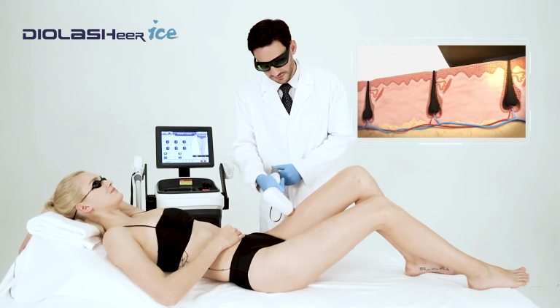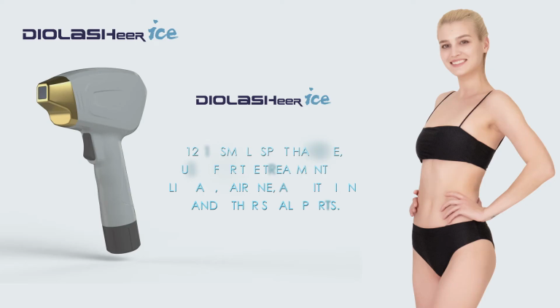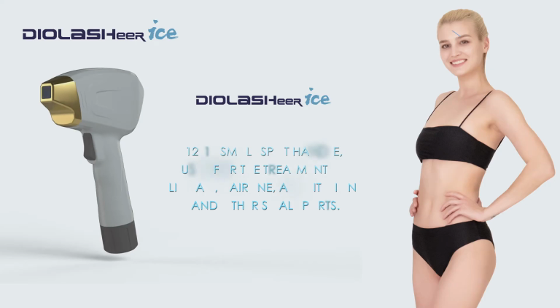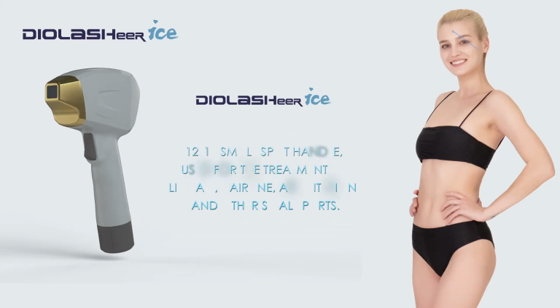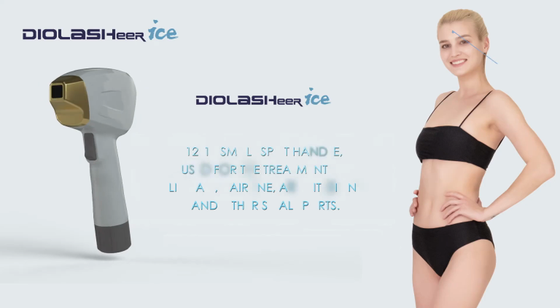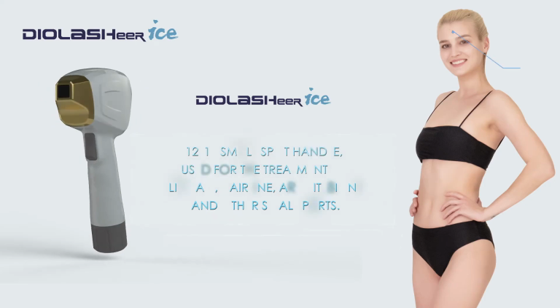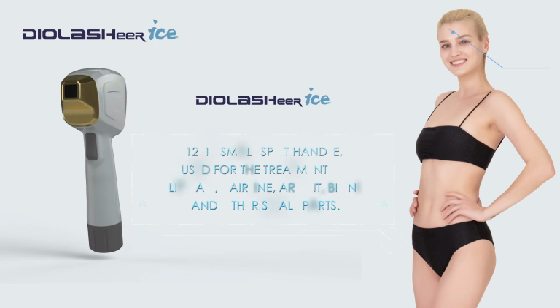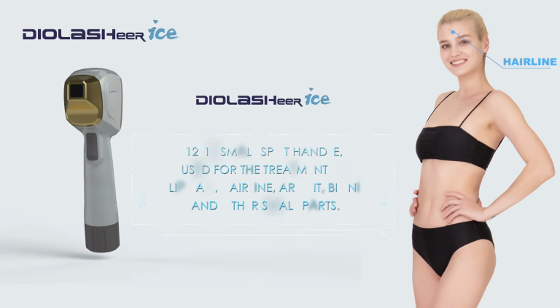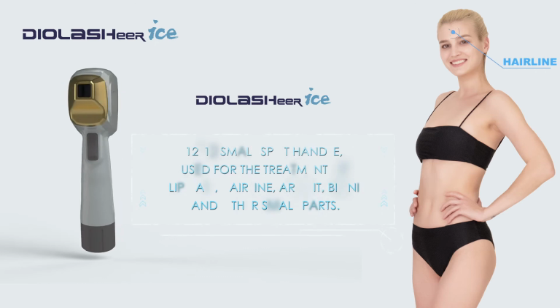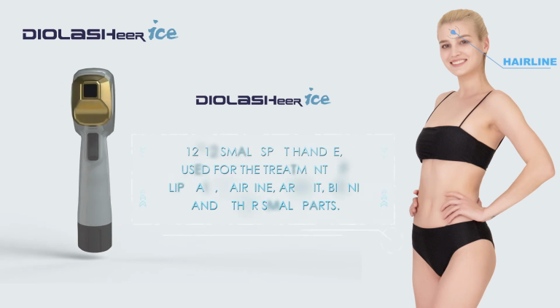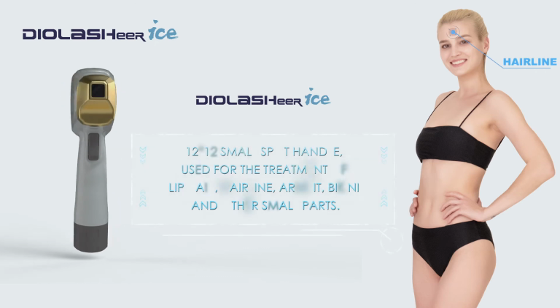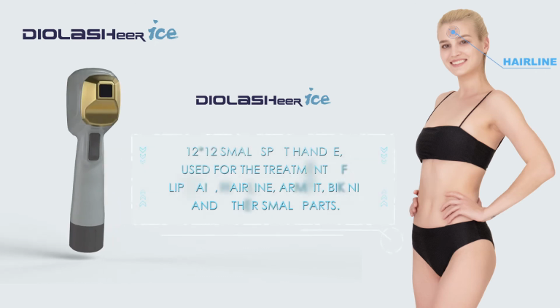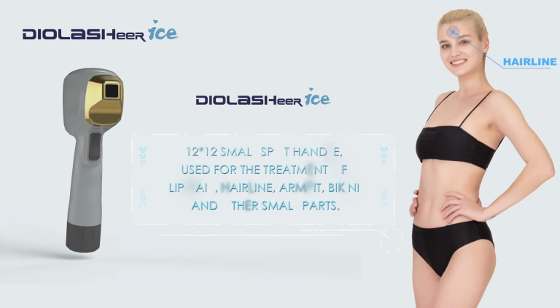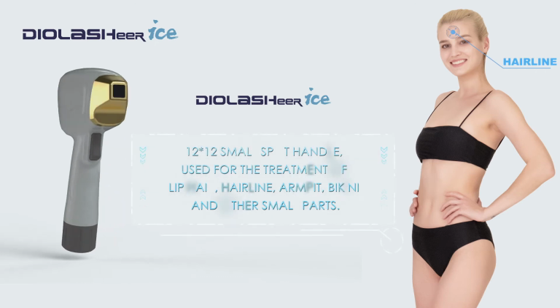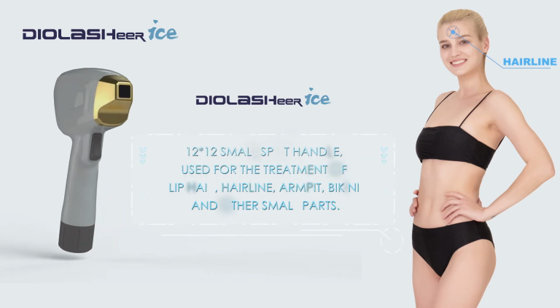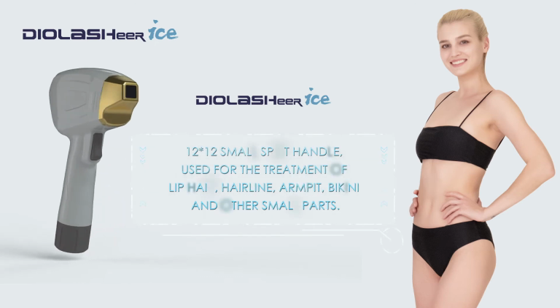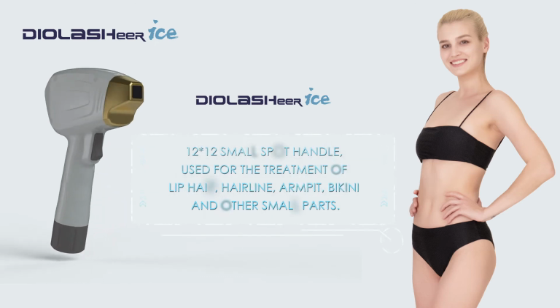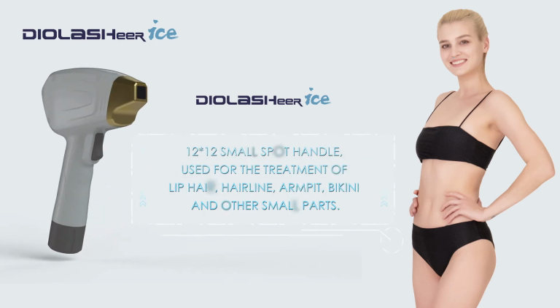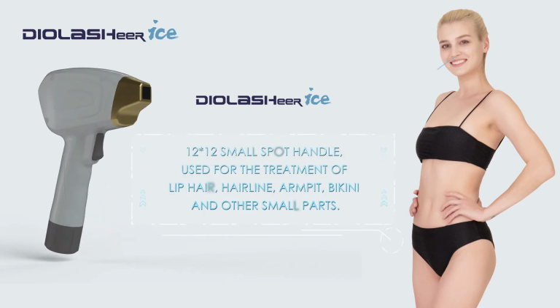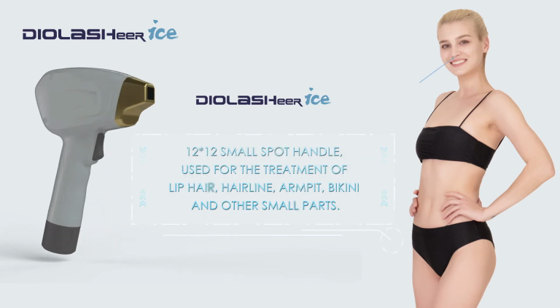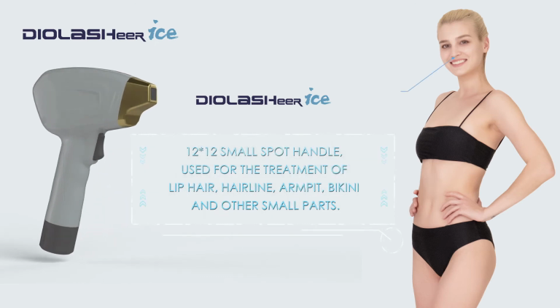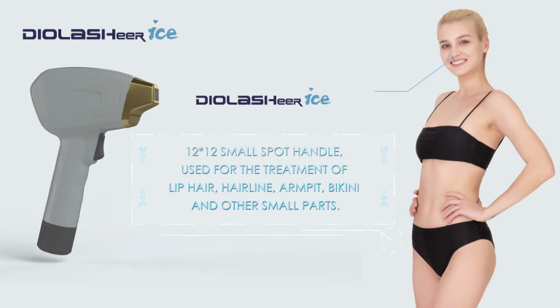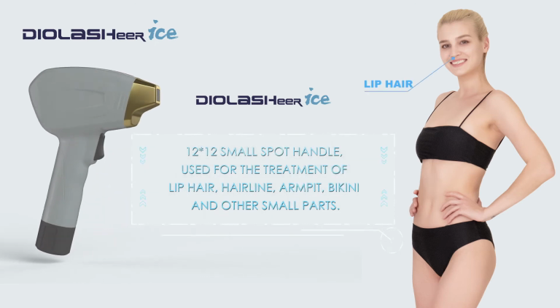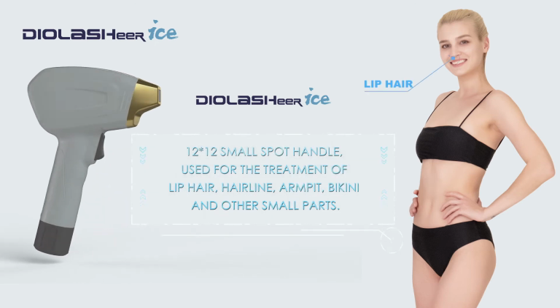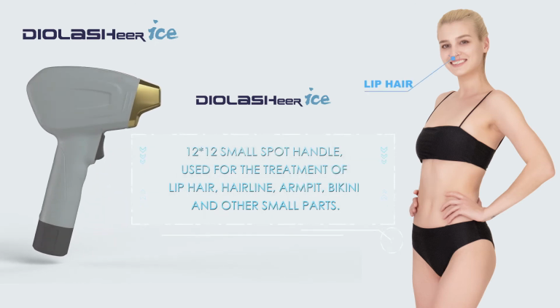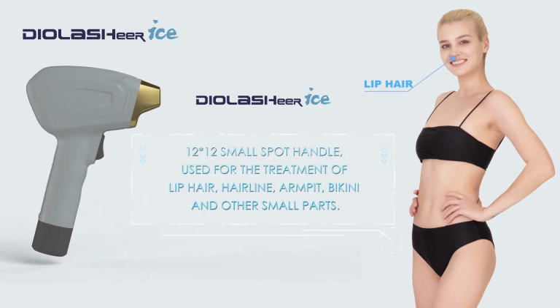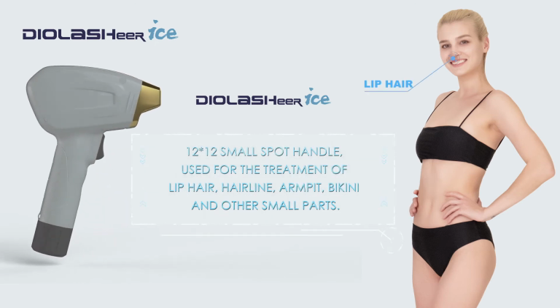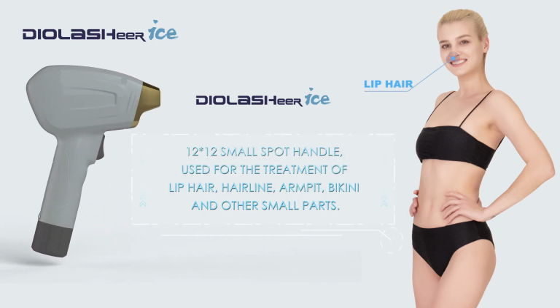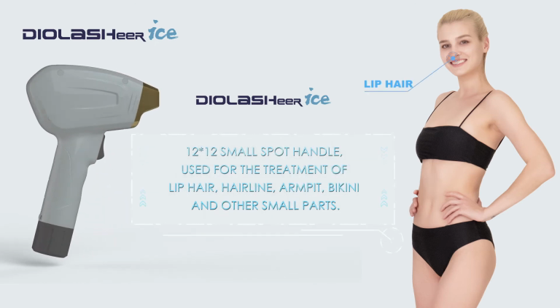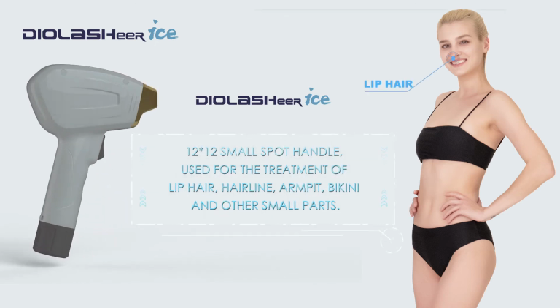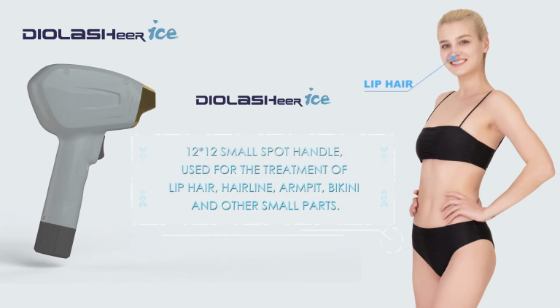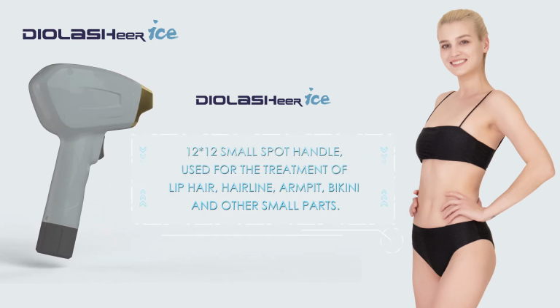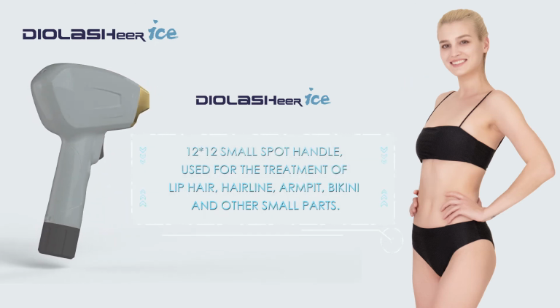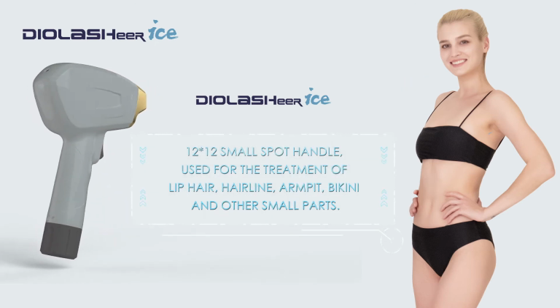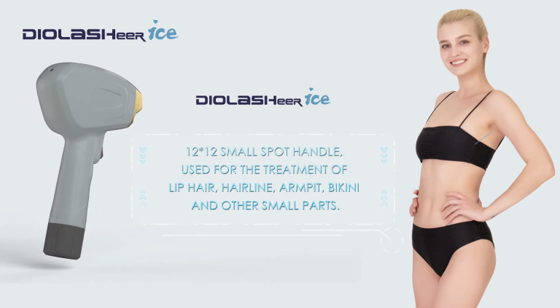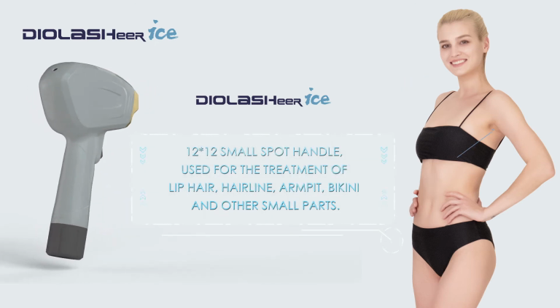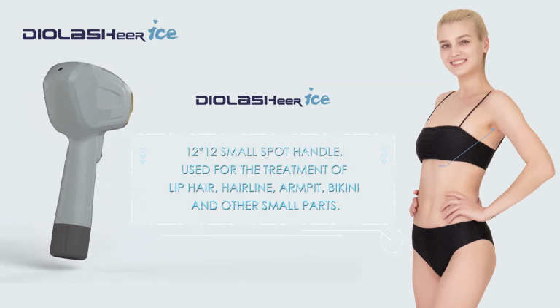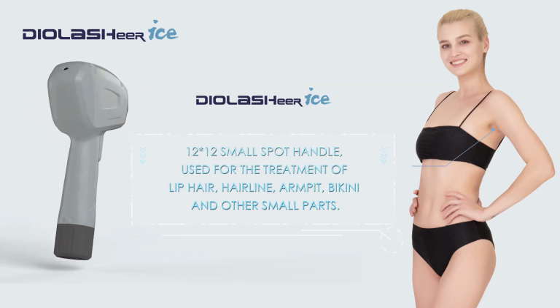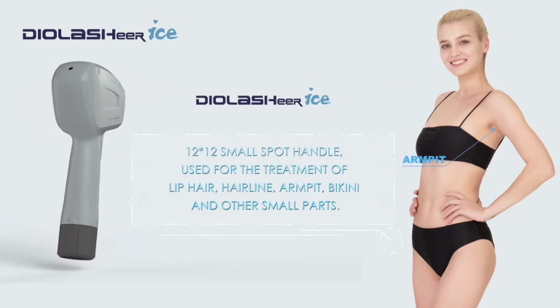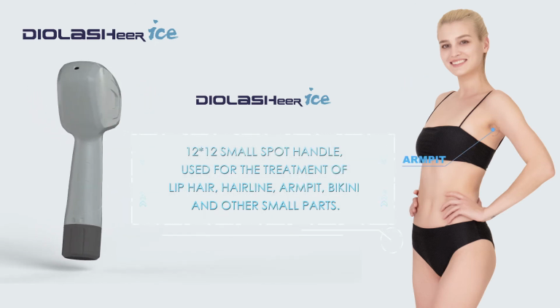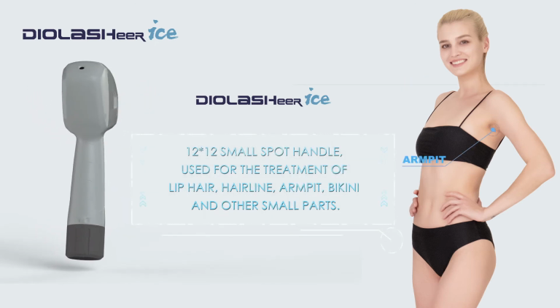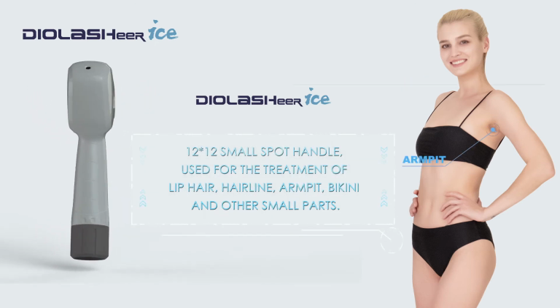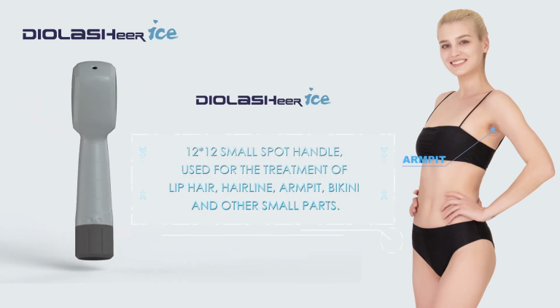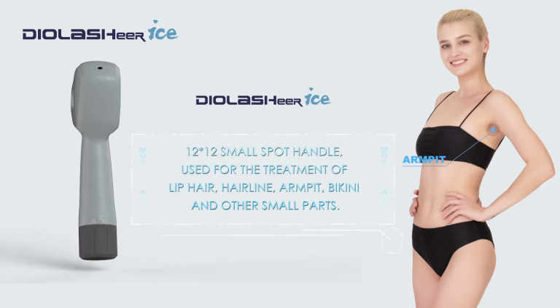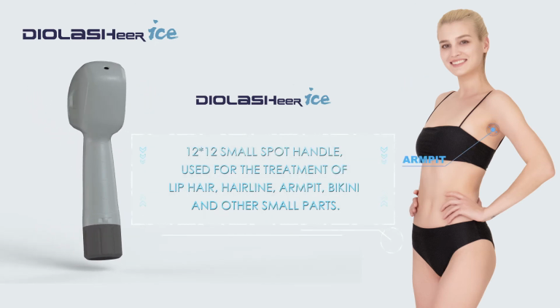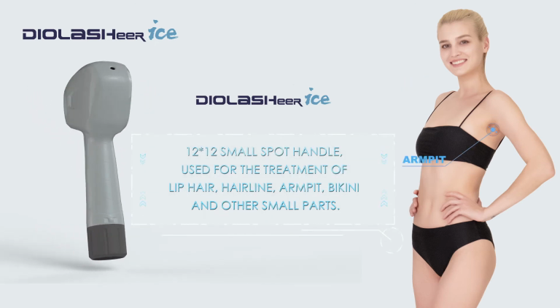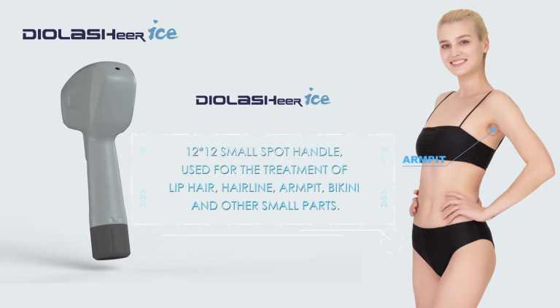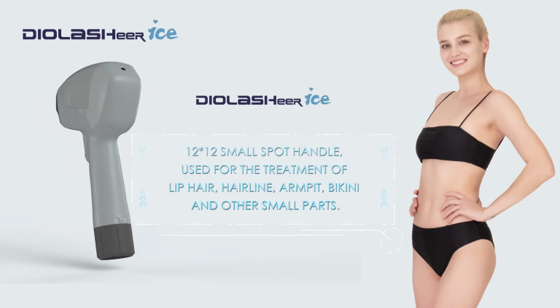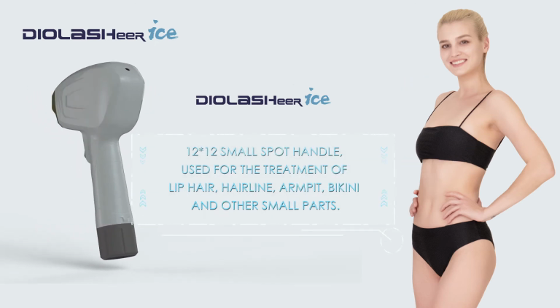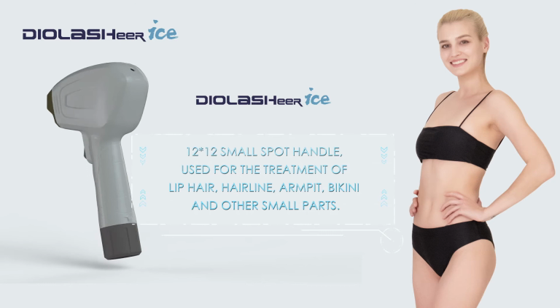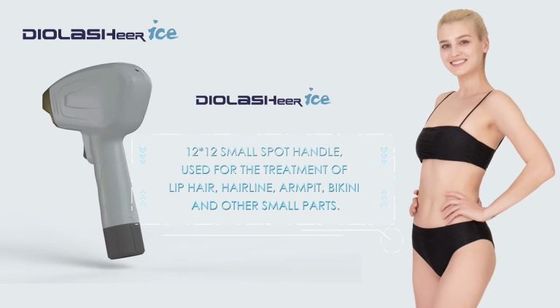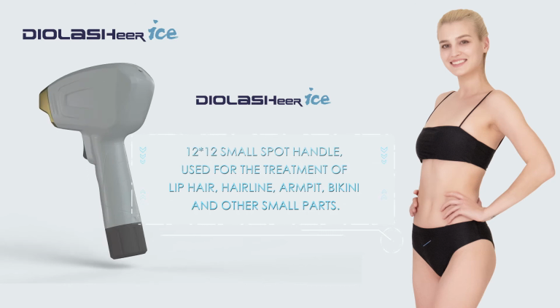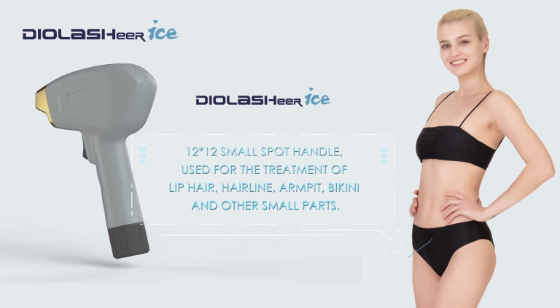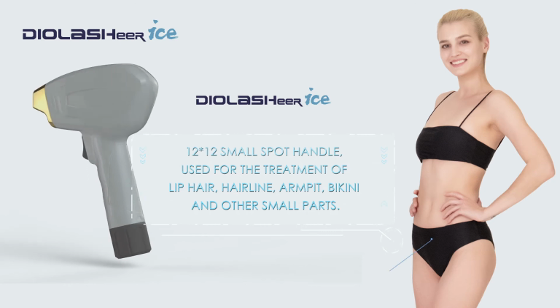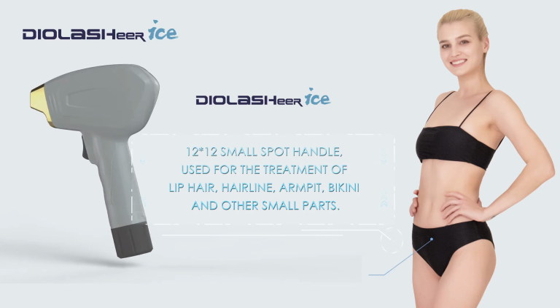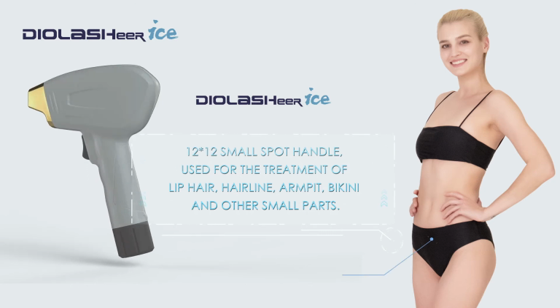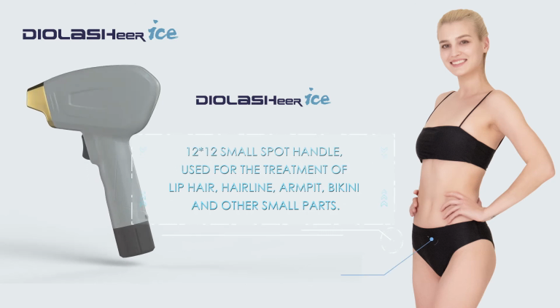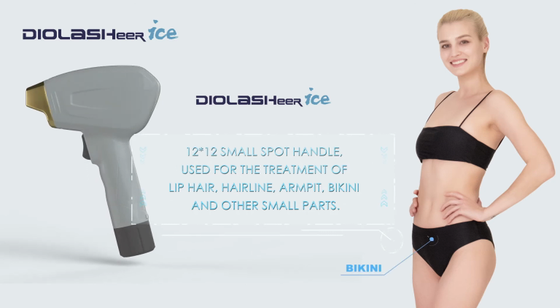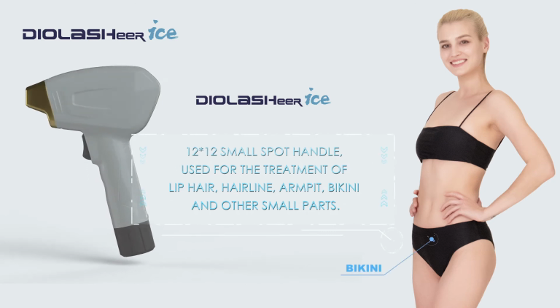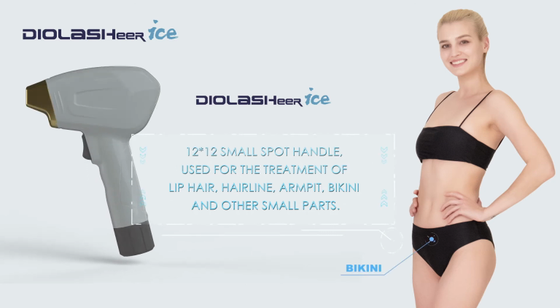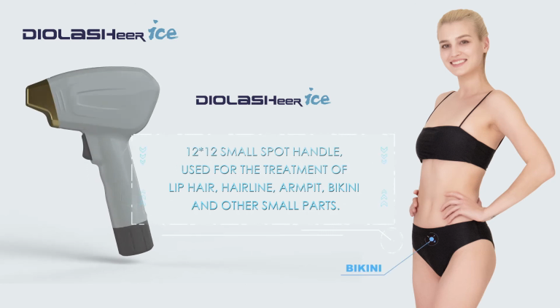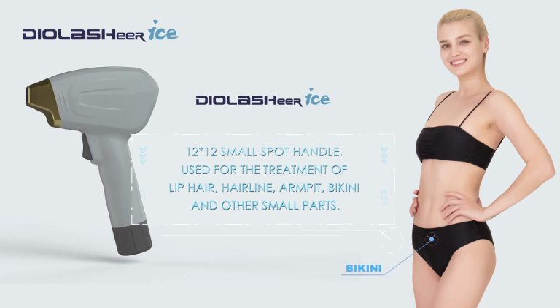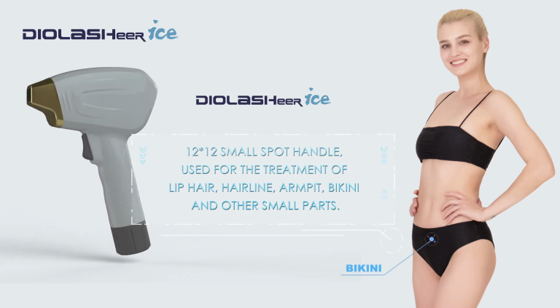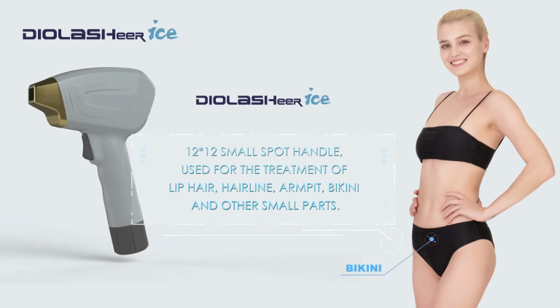The 12×12 millimeter small spot handle is used for lip hair, hairline, armpit, and bikini.